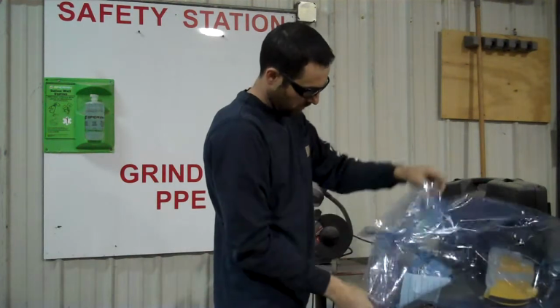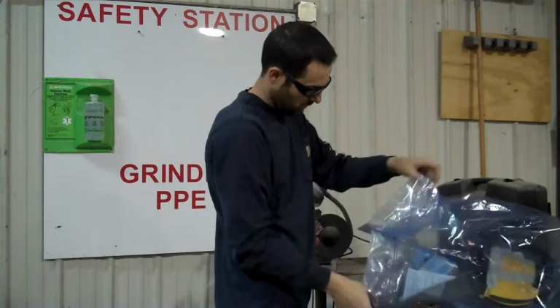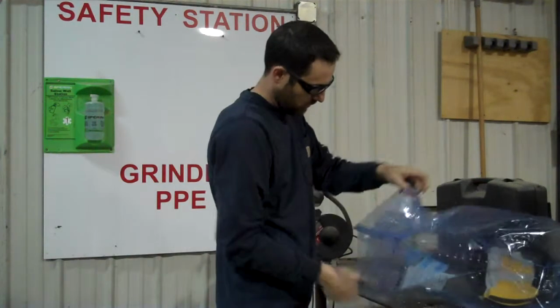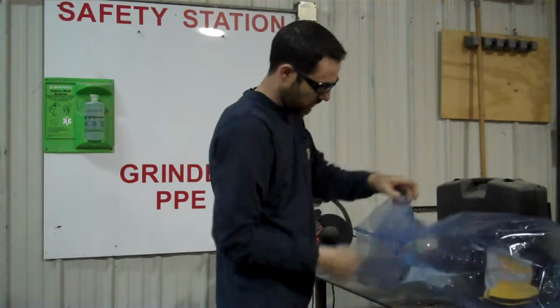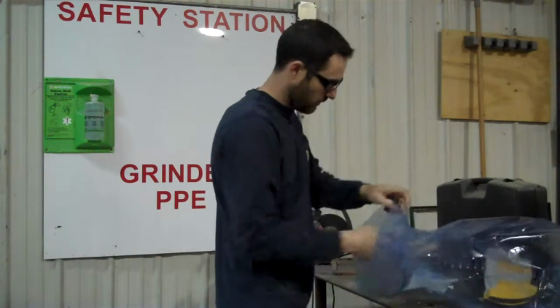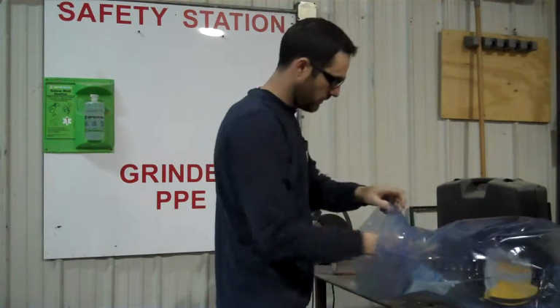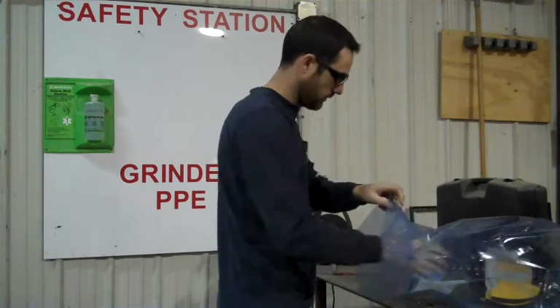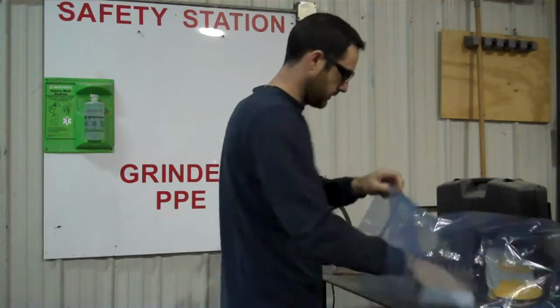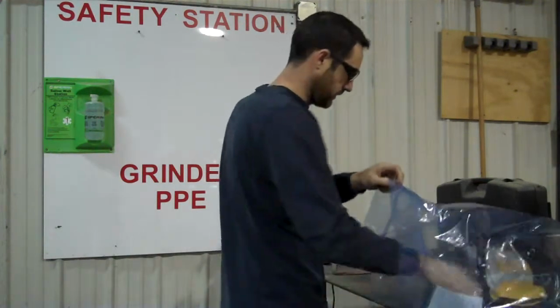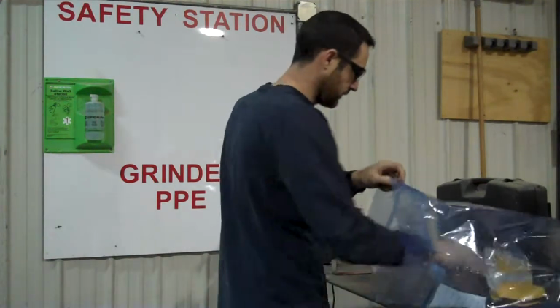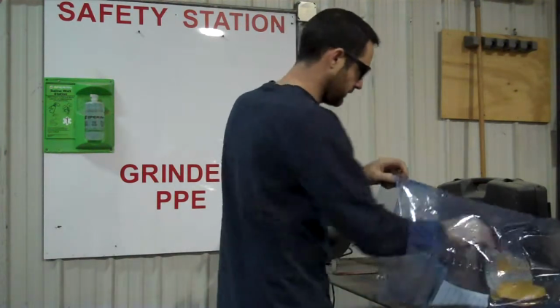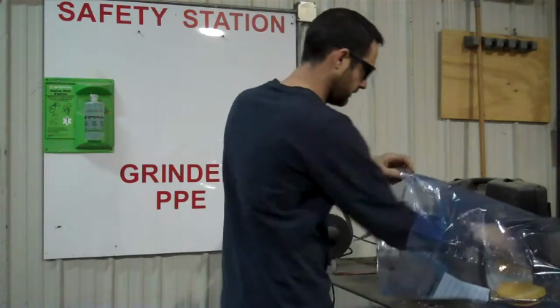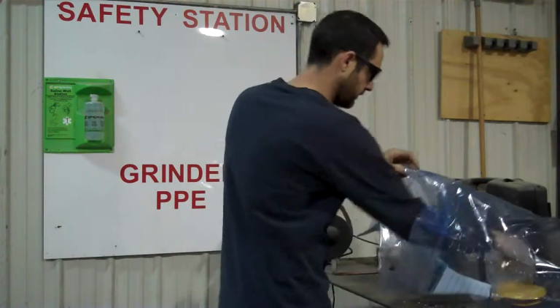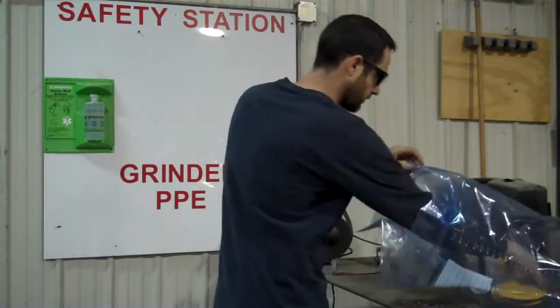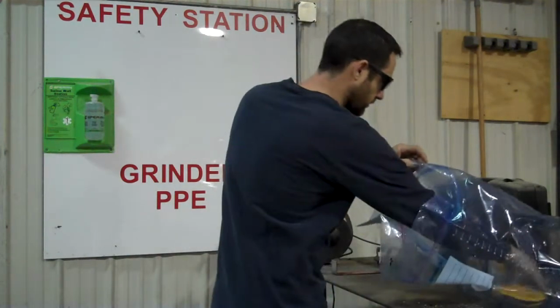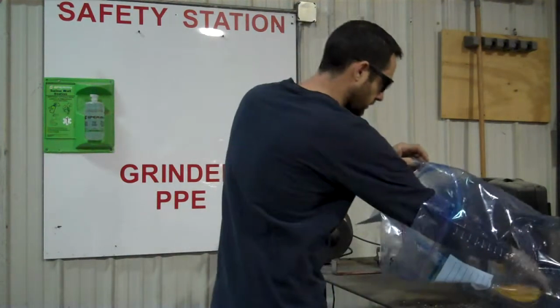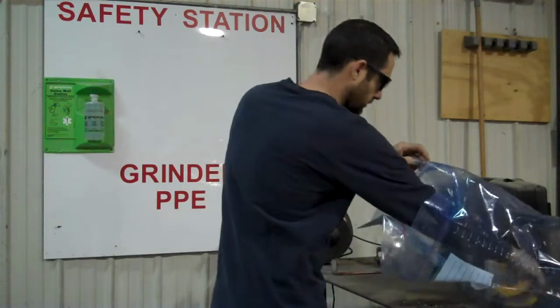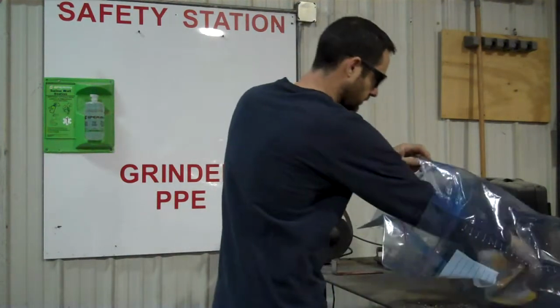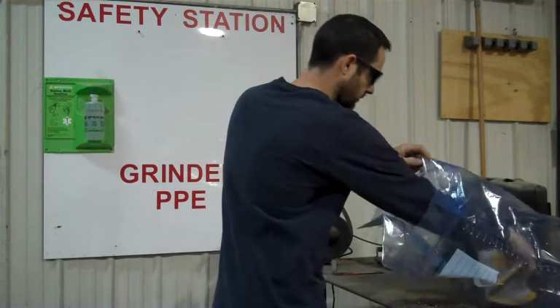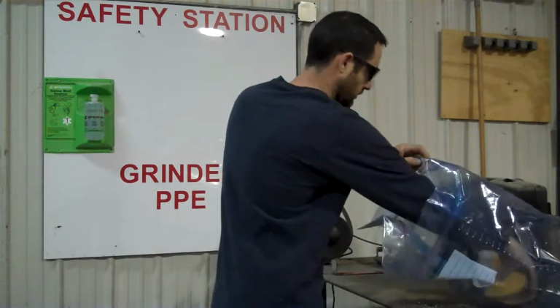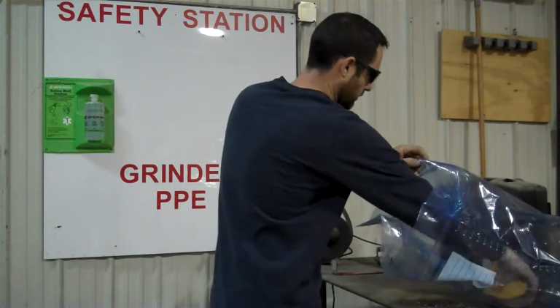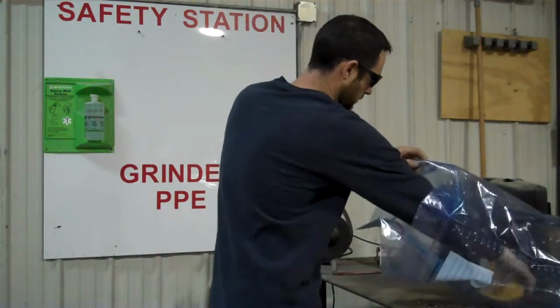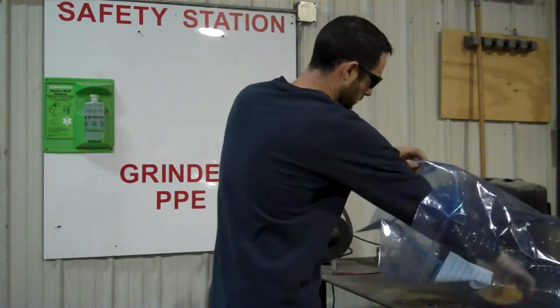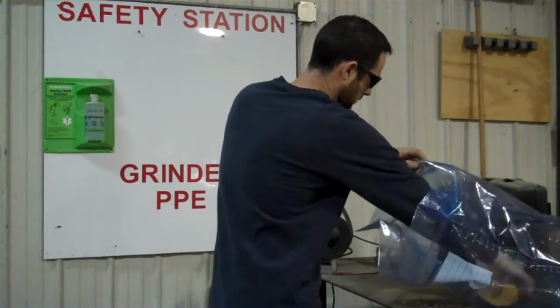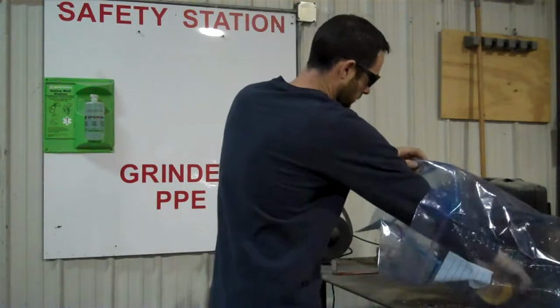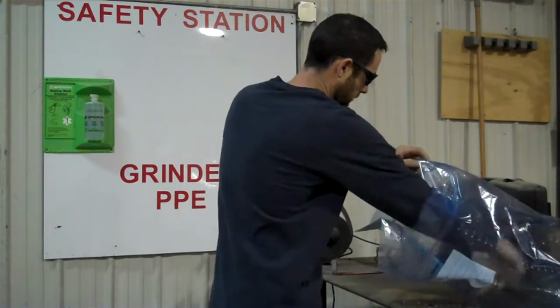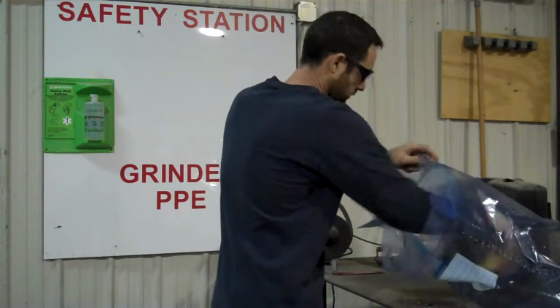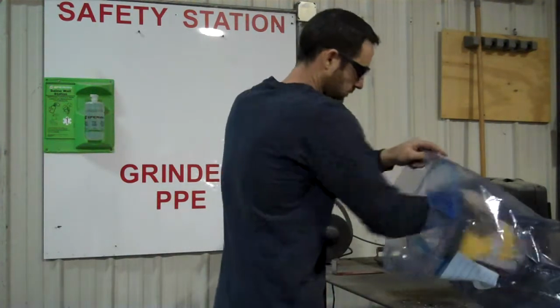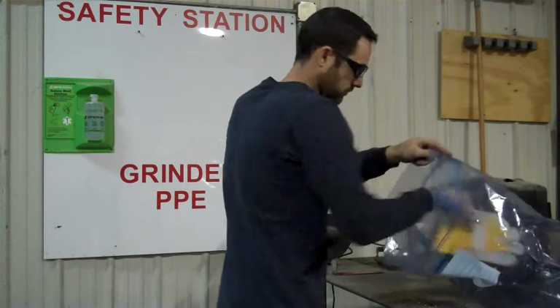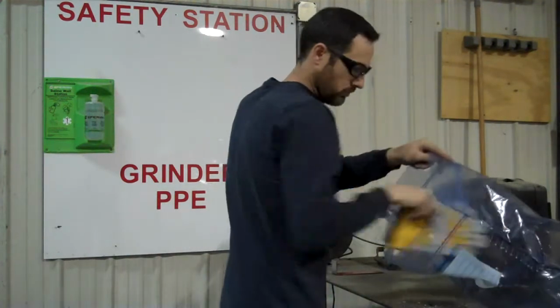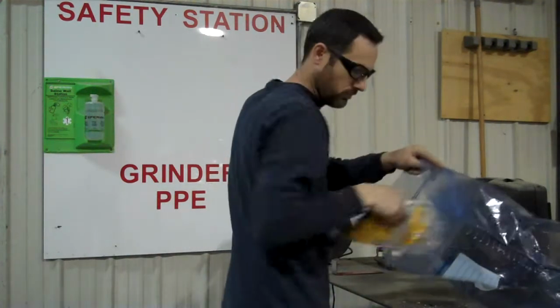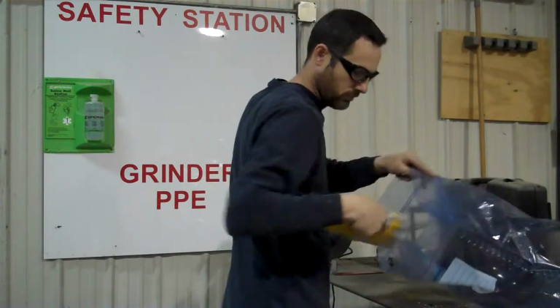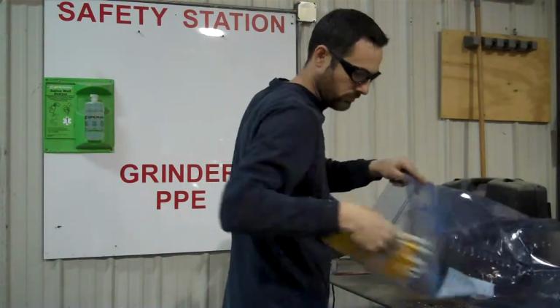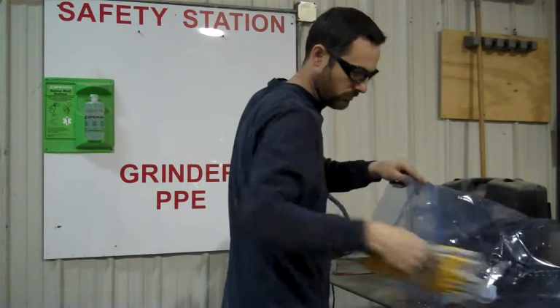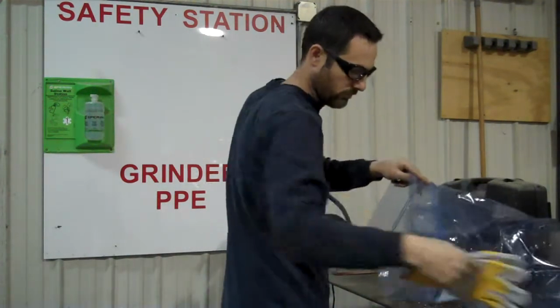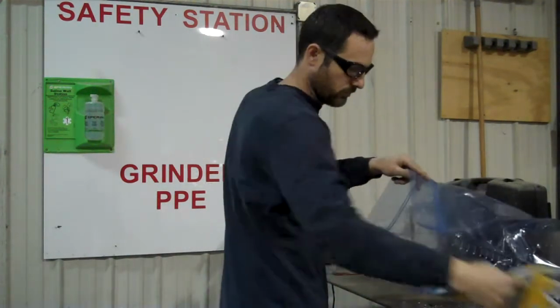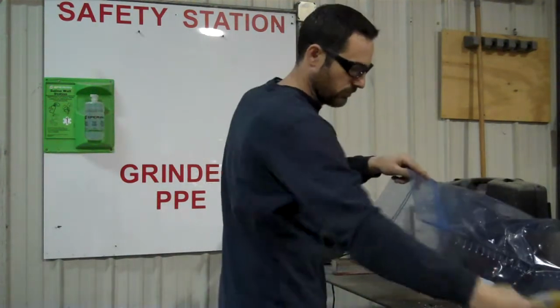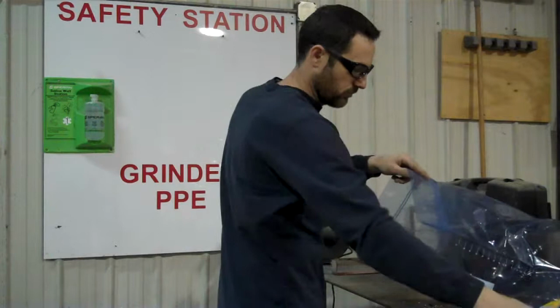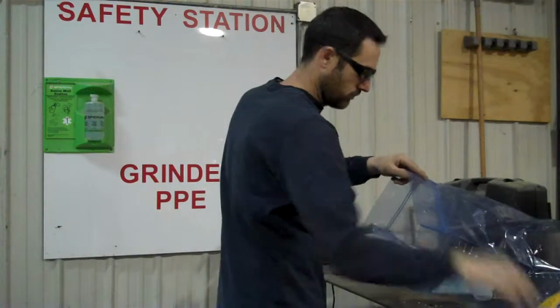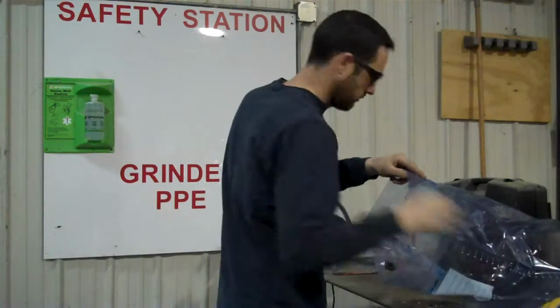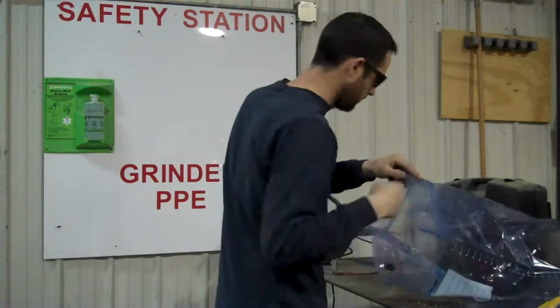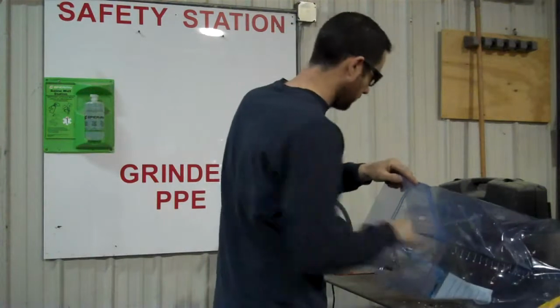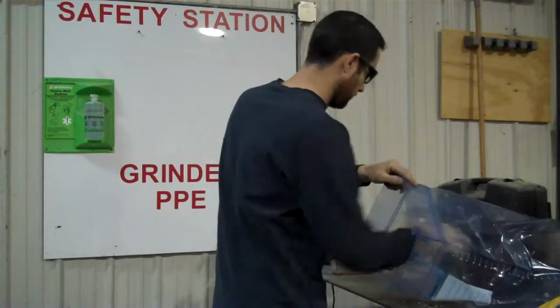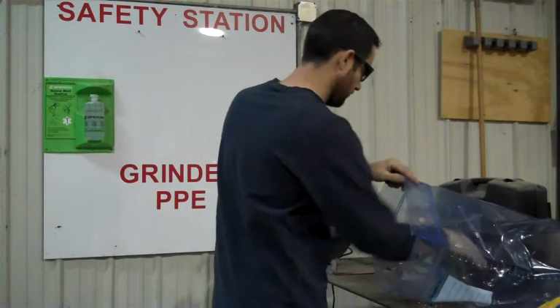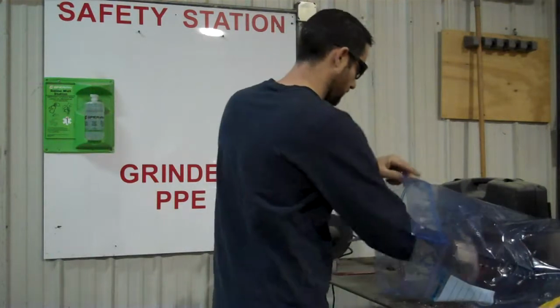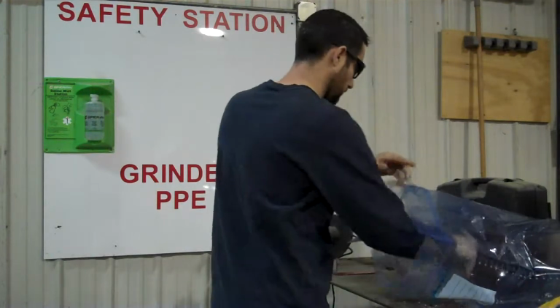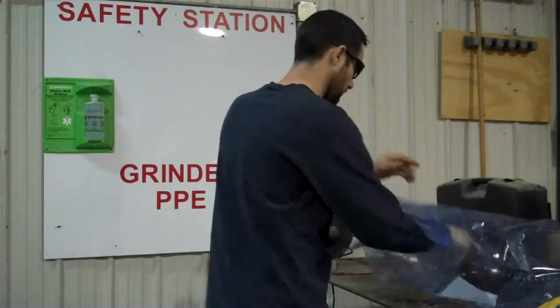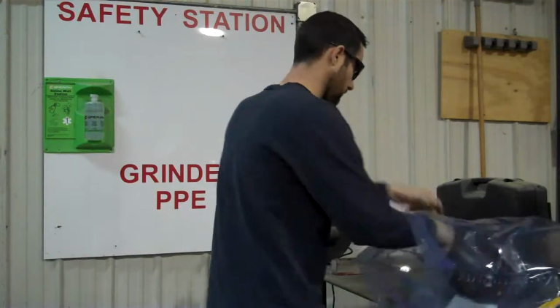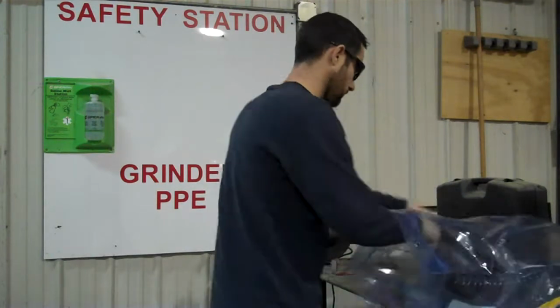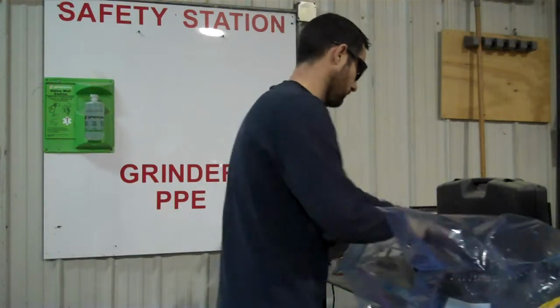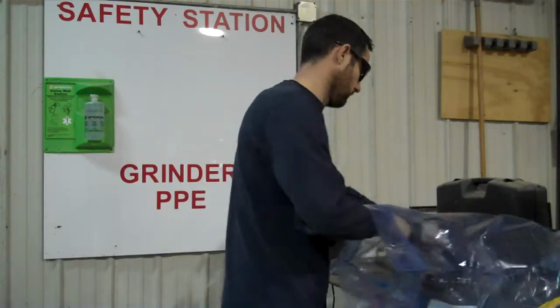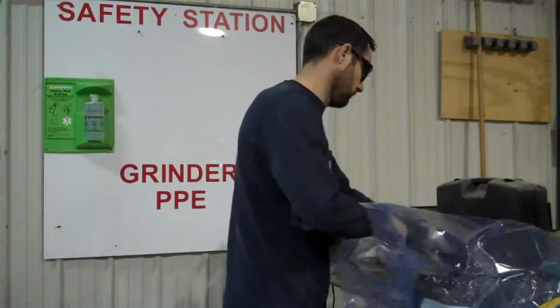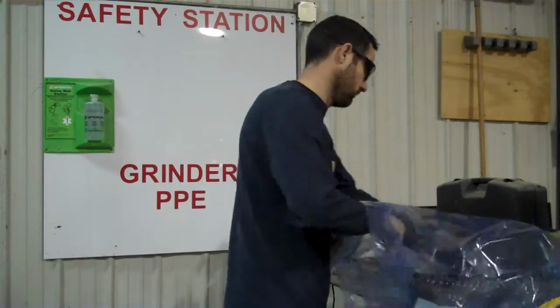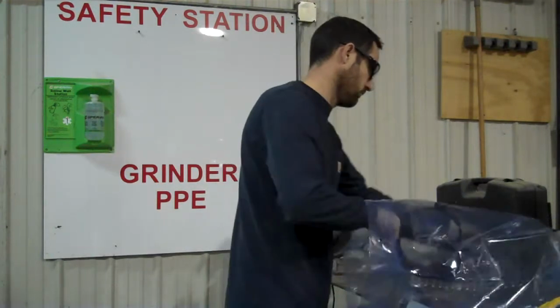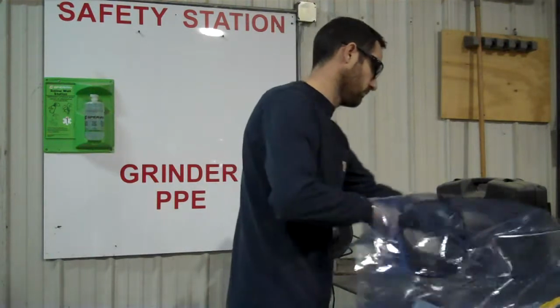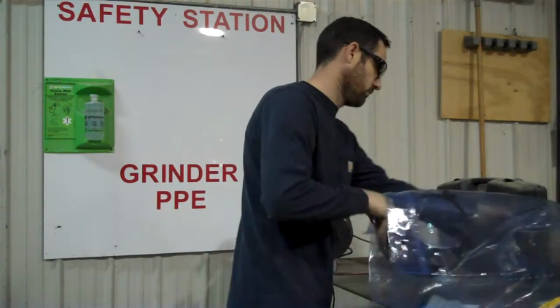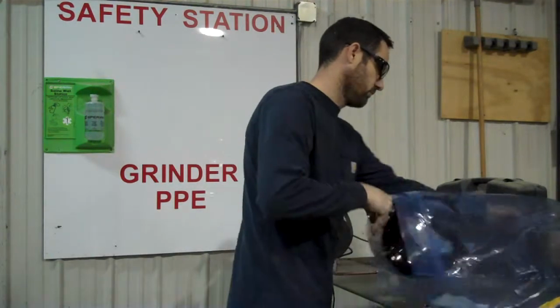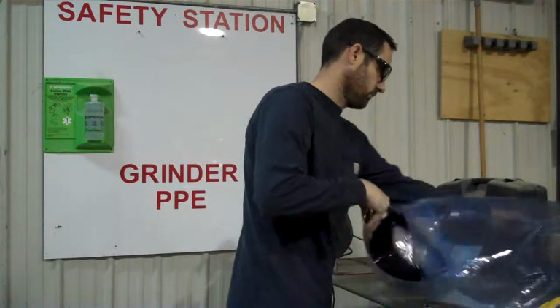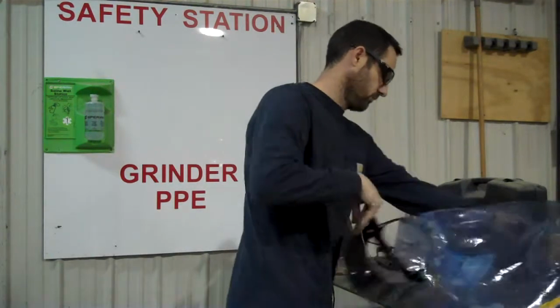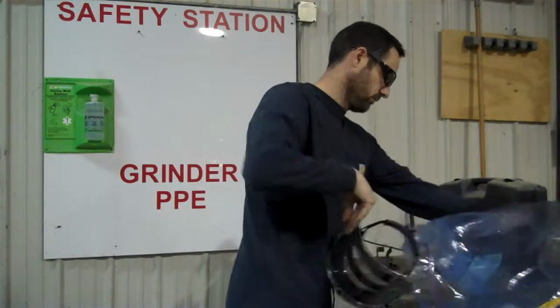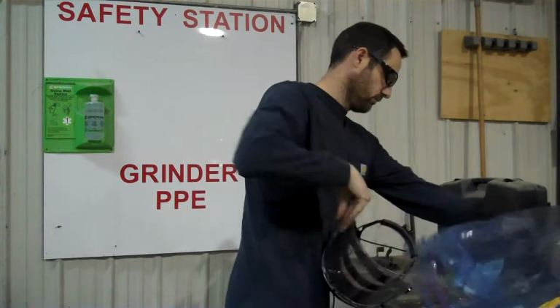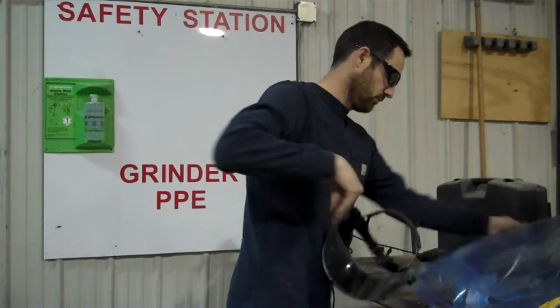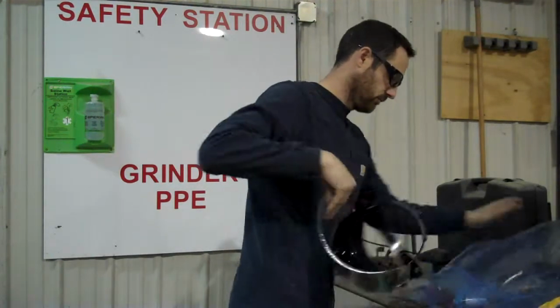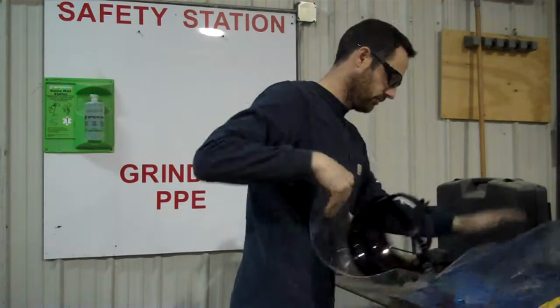A face shield and leather gloves, and applying applicable hazard warning stickers regarding the use of the grinder.